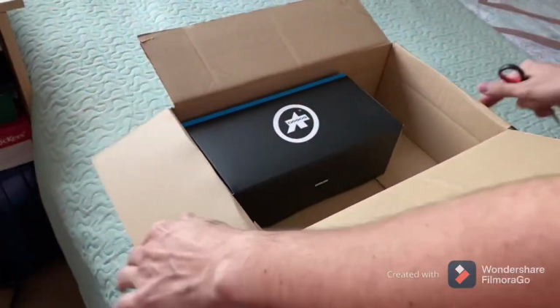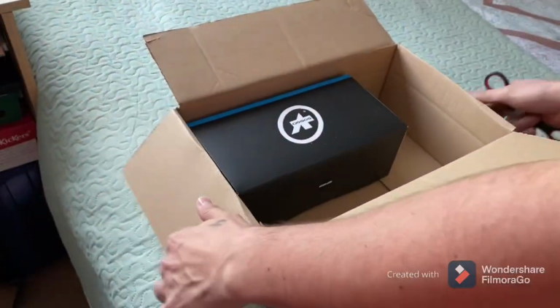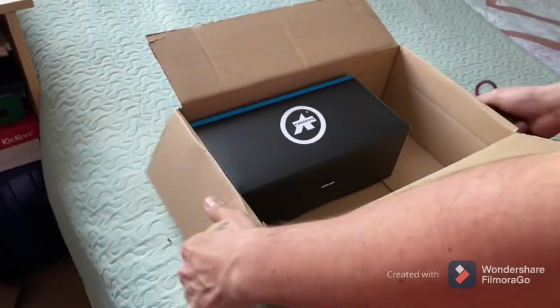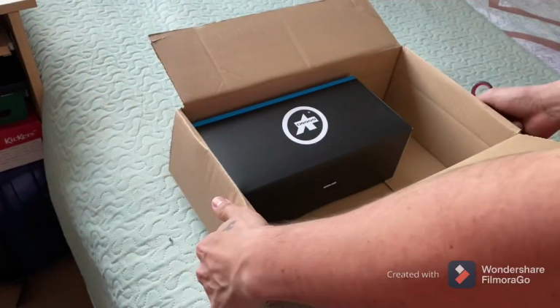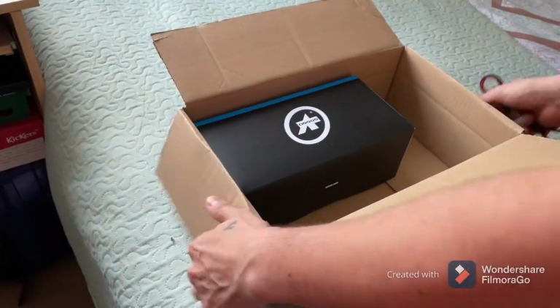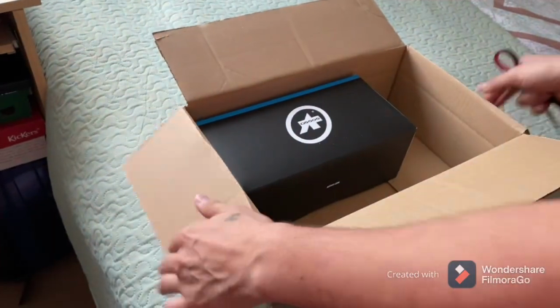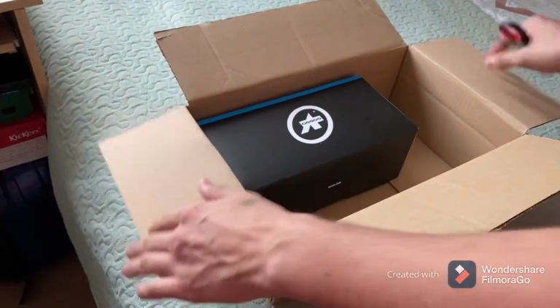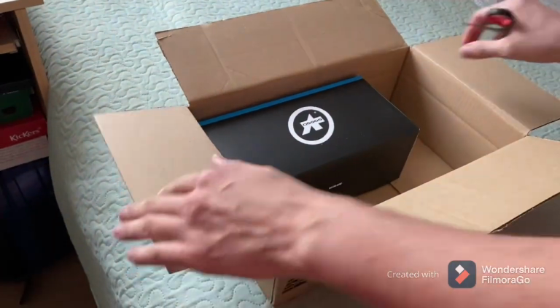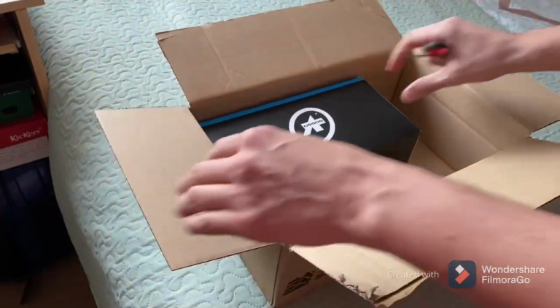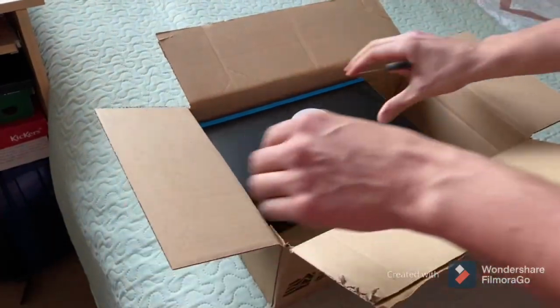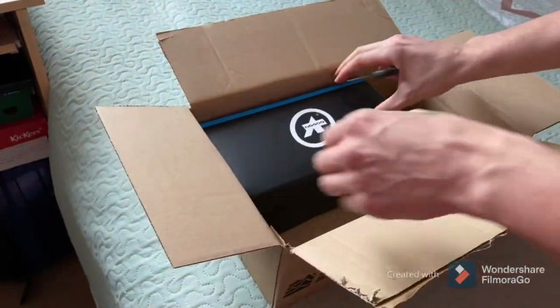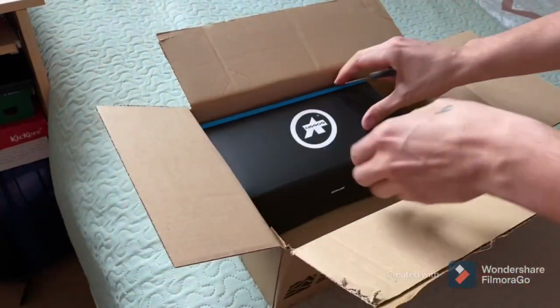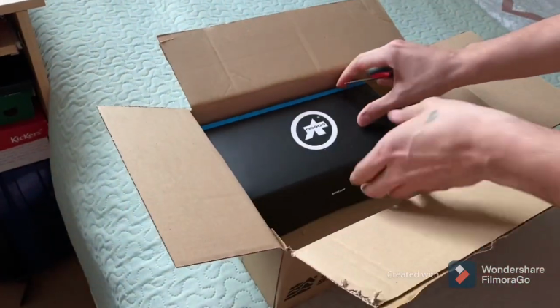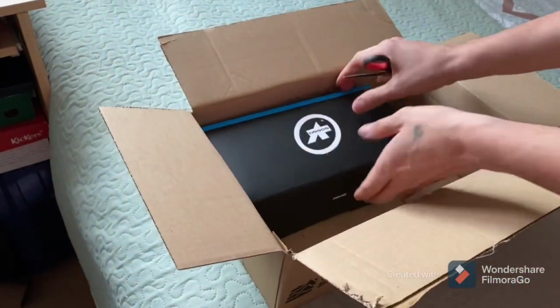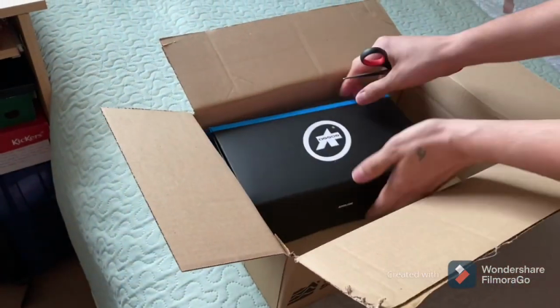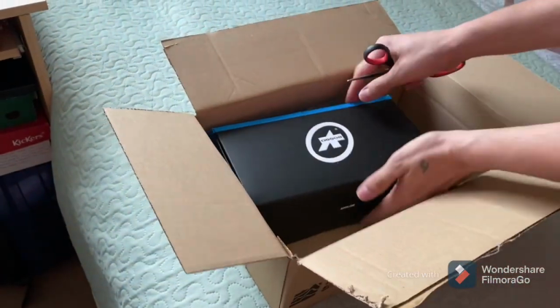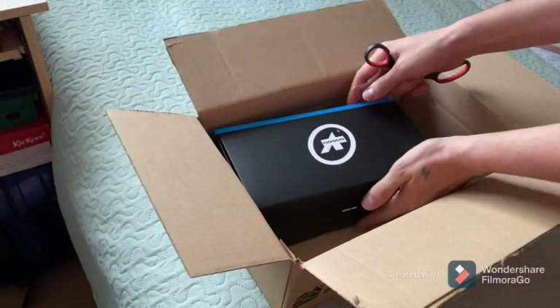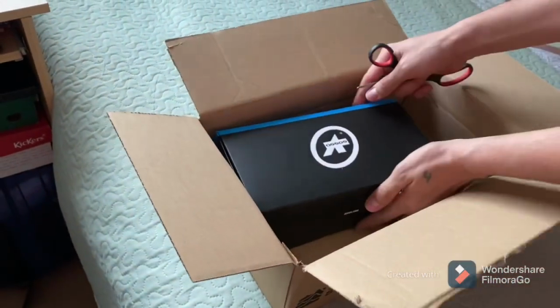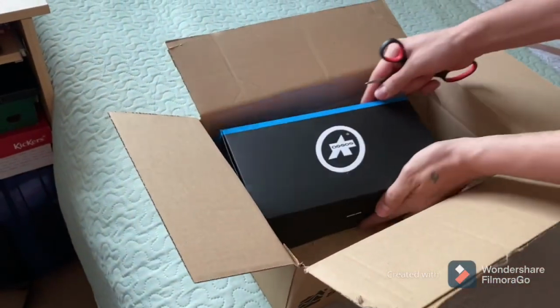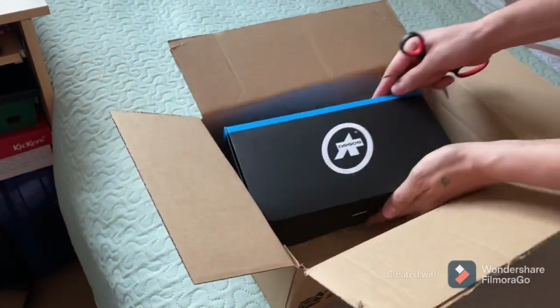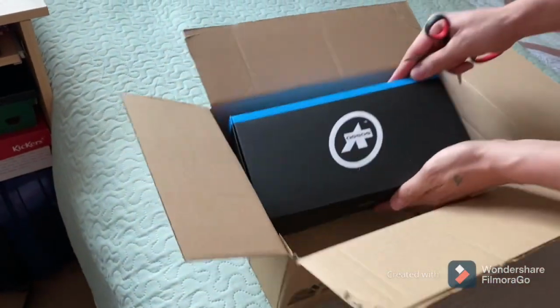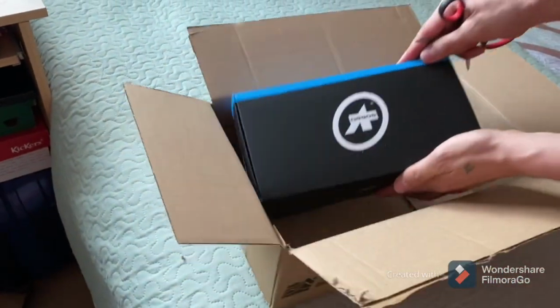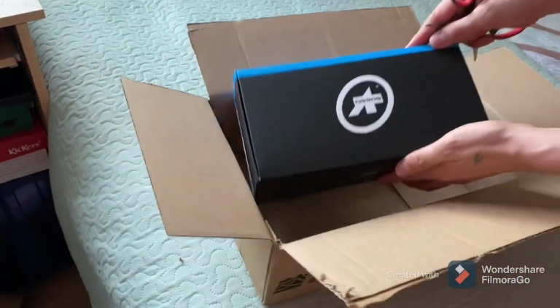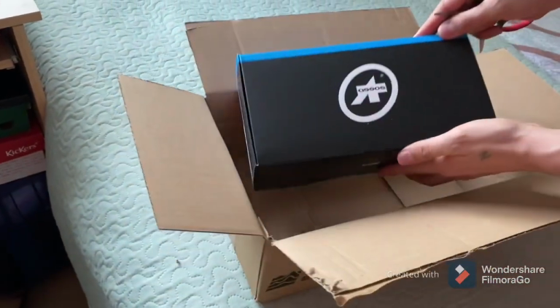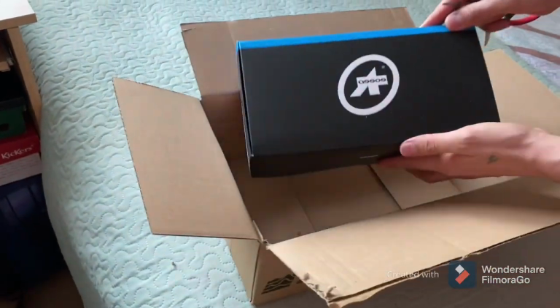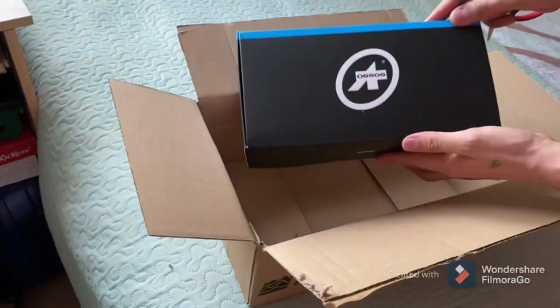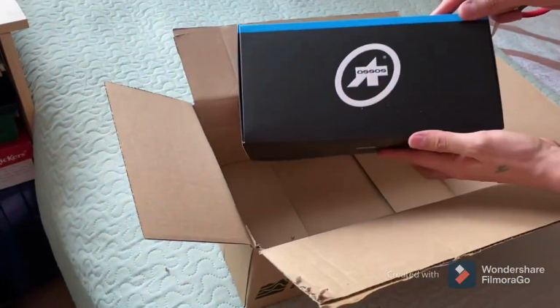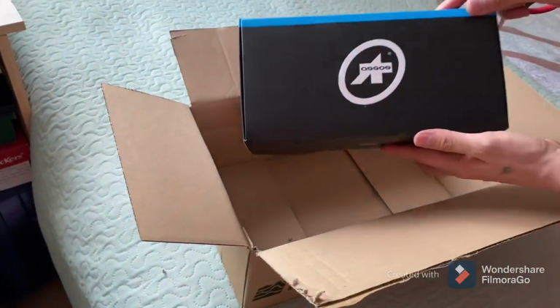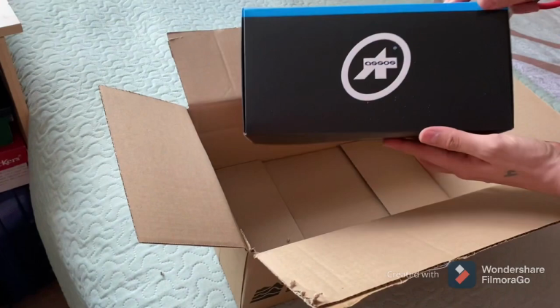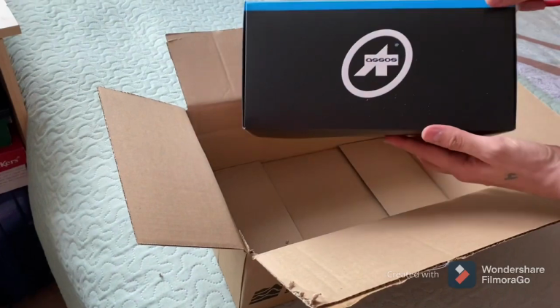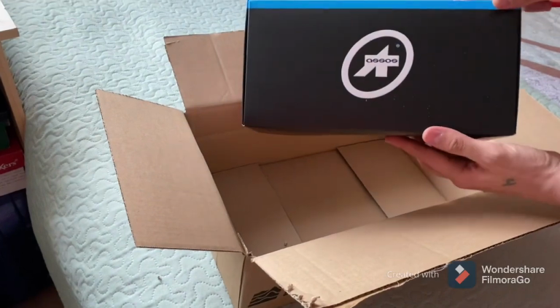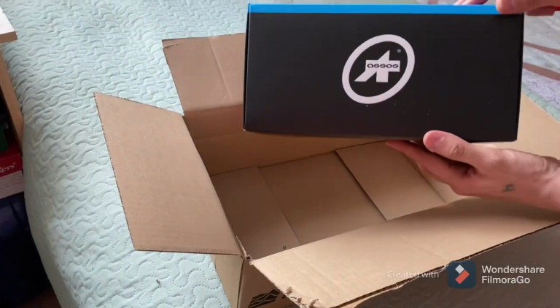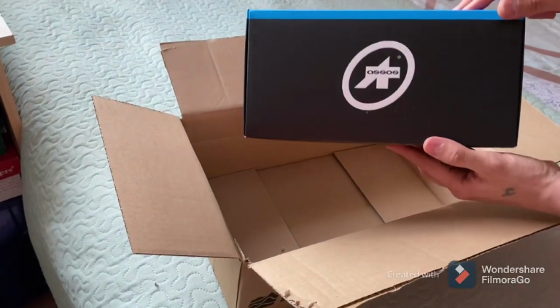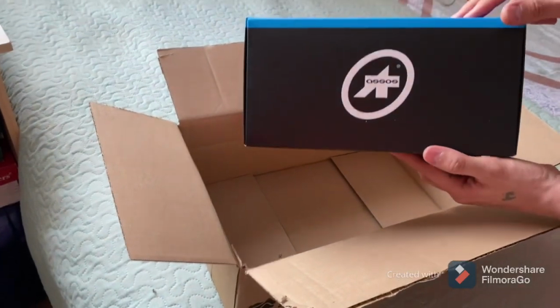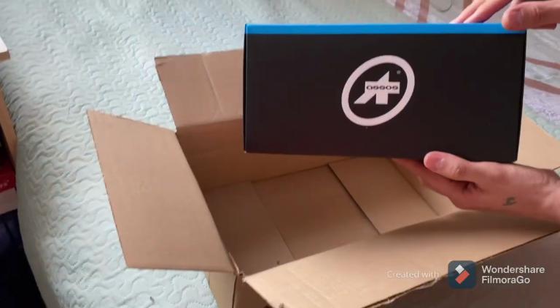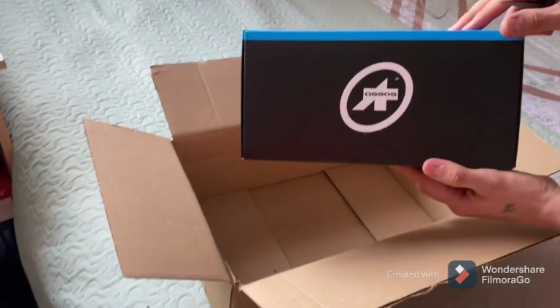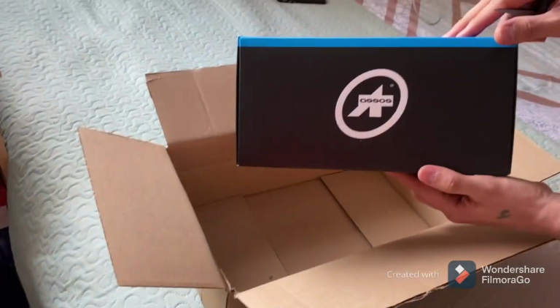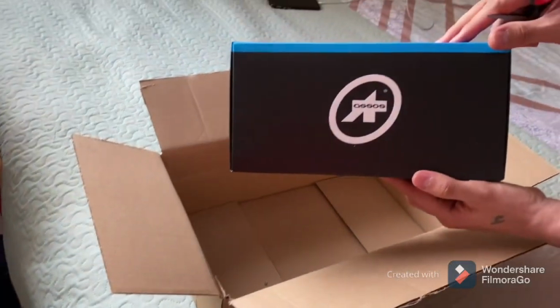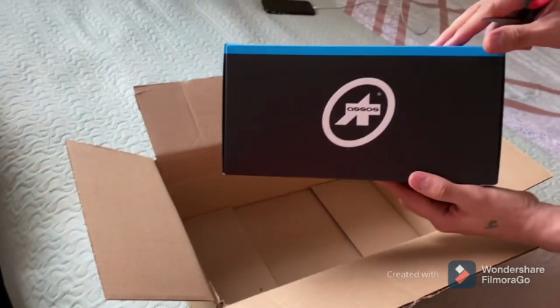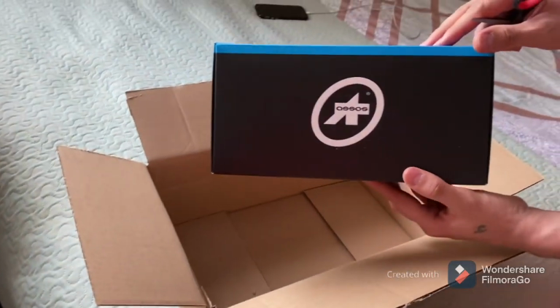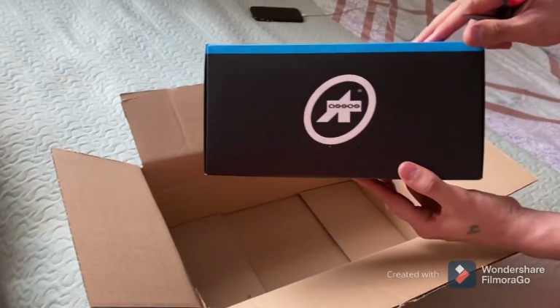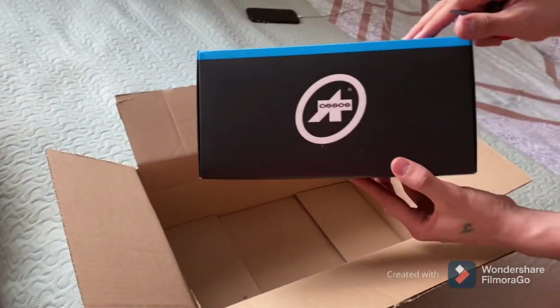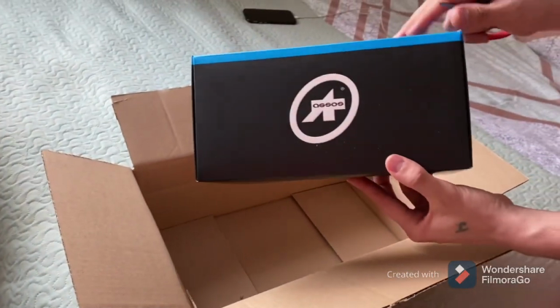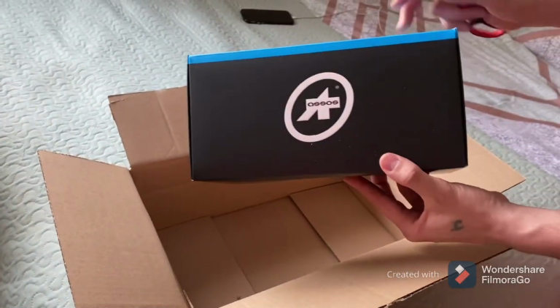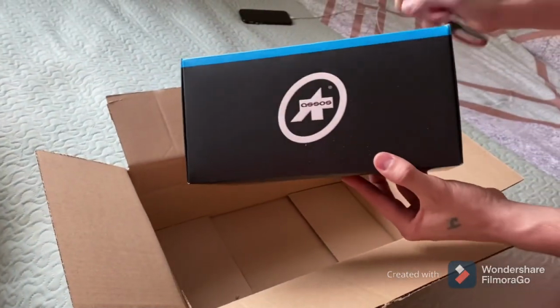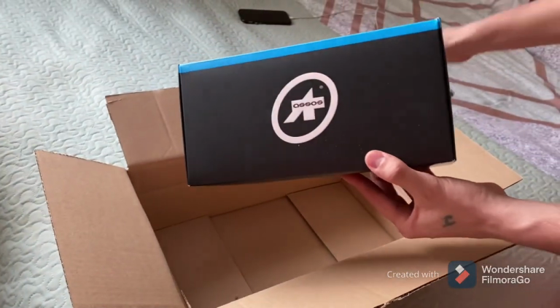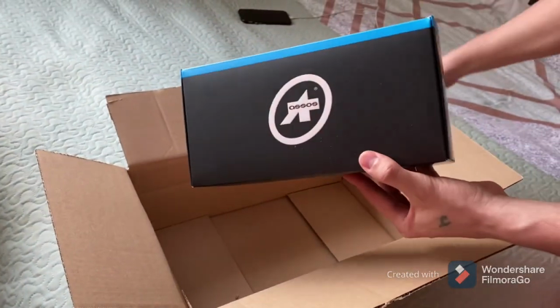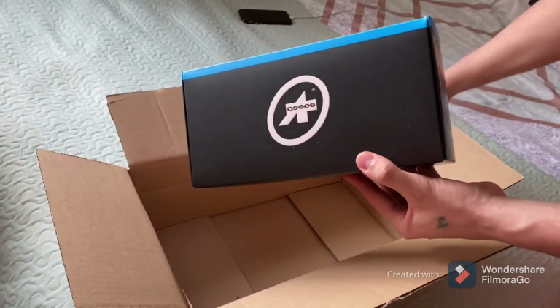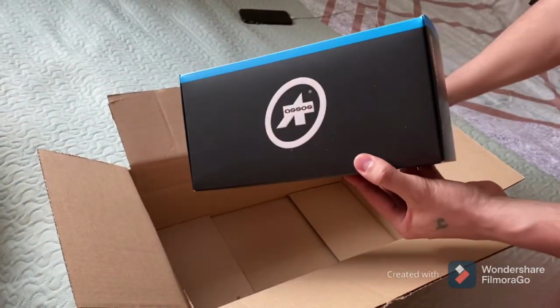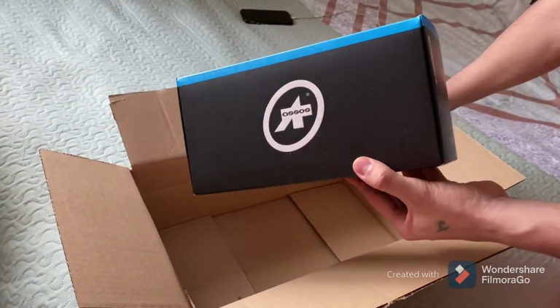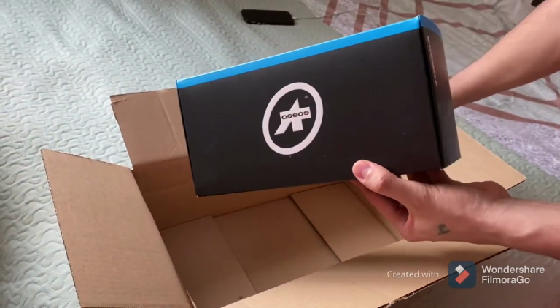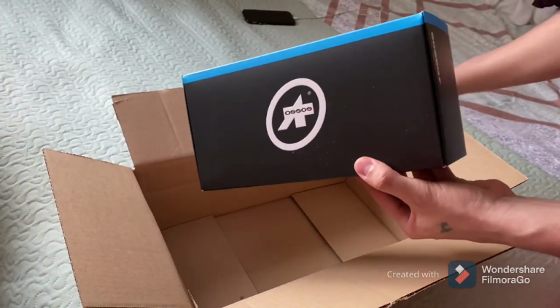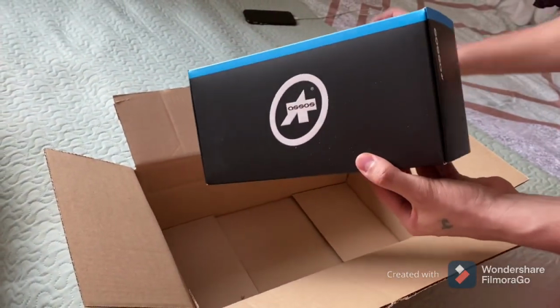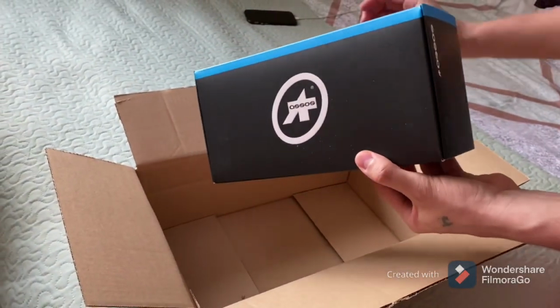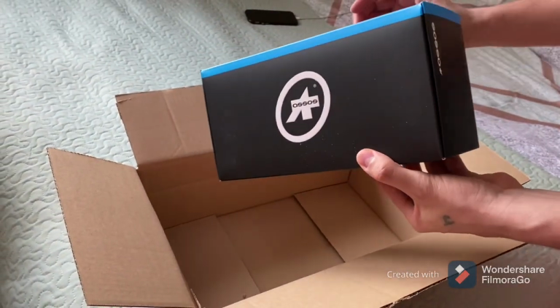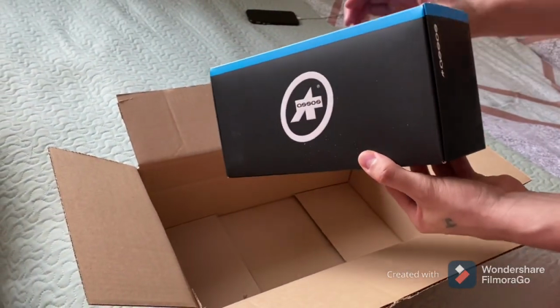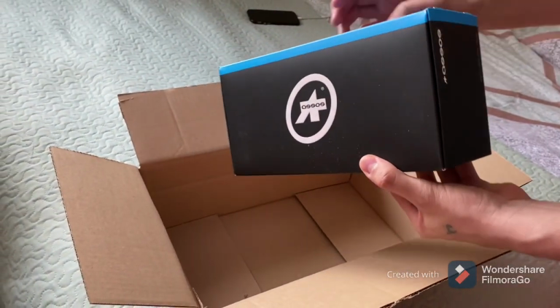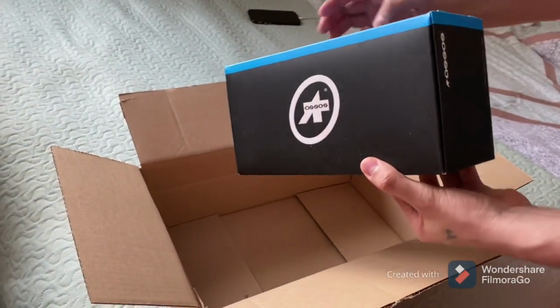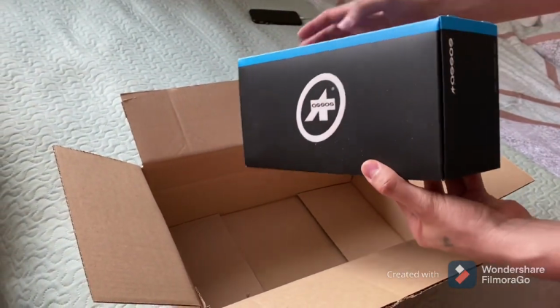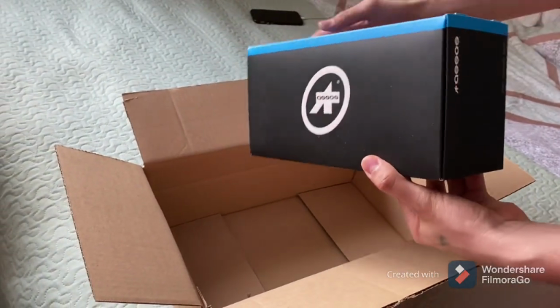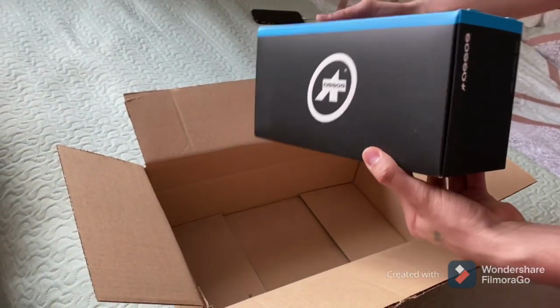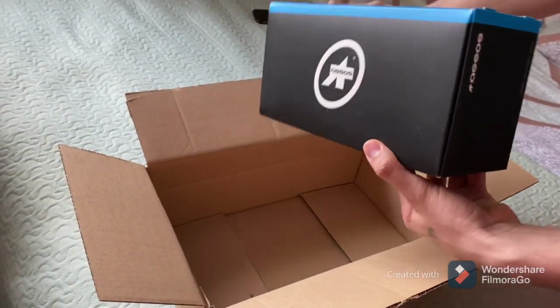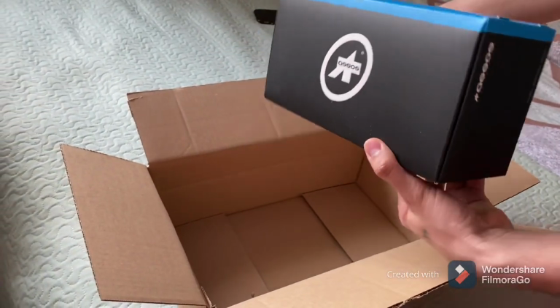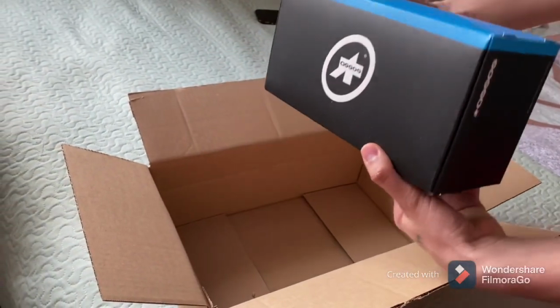Very good packing, I really like it. The blue one is my favorite color.